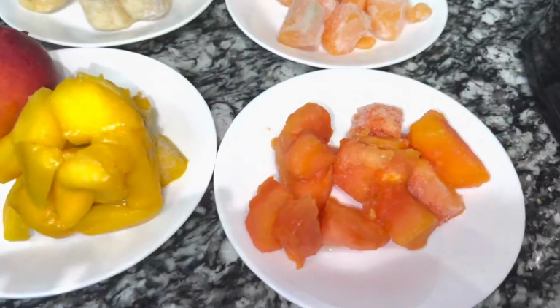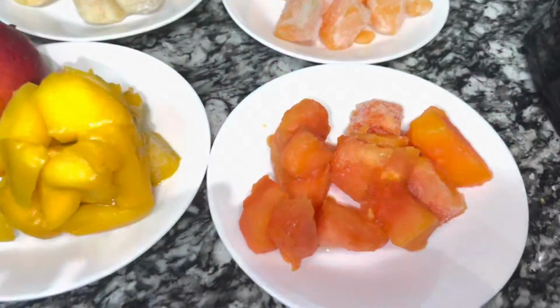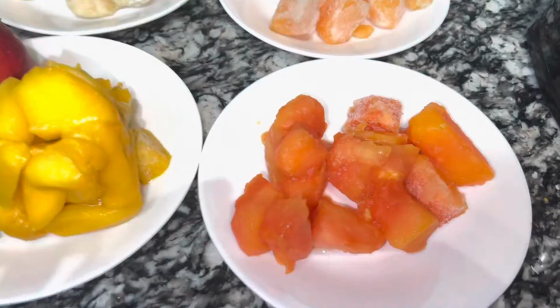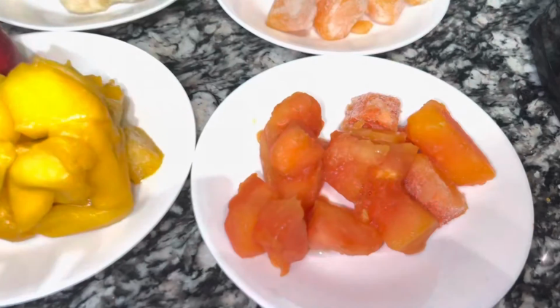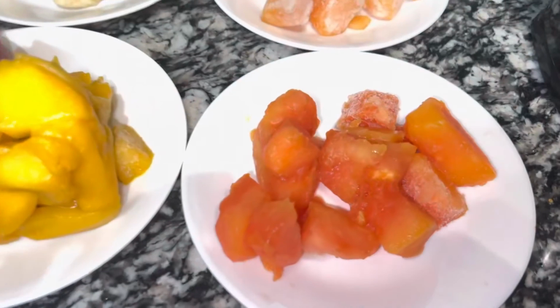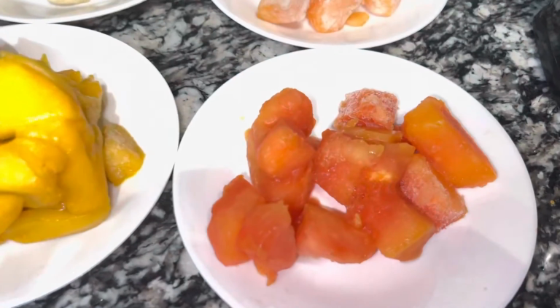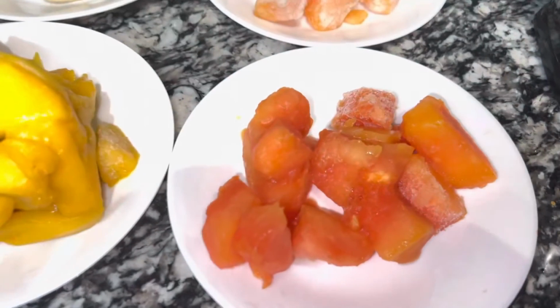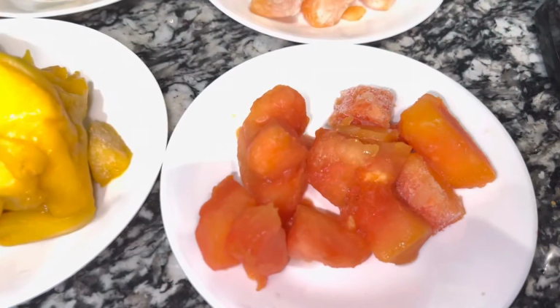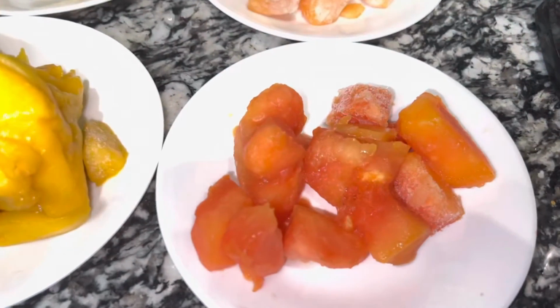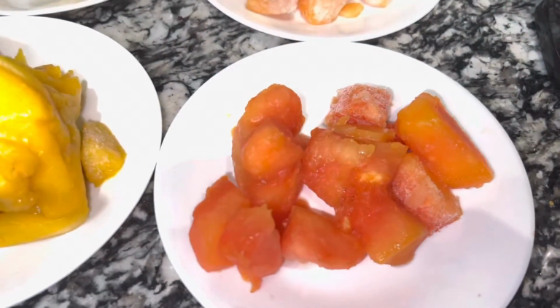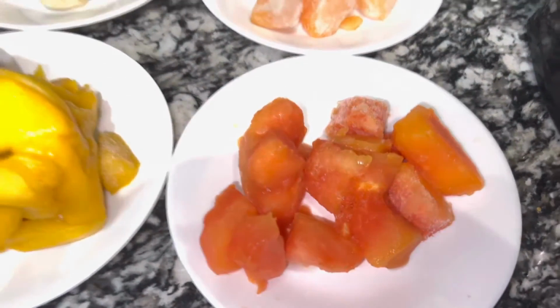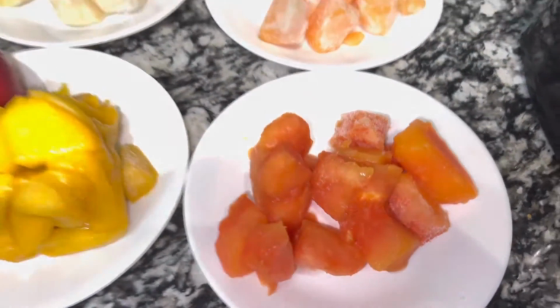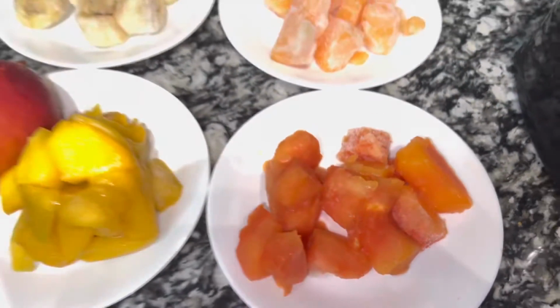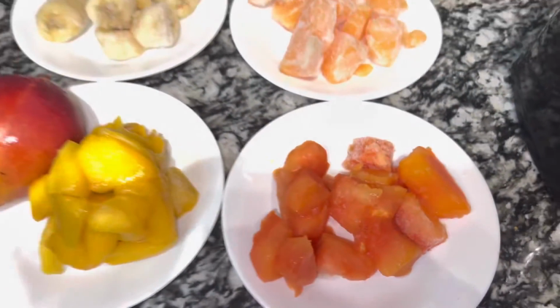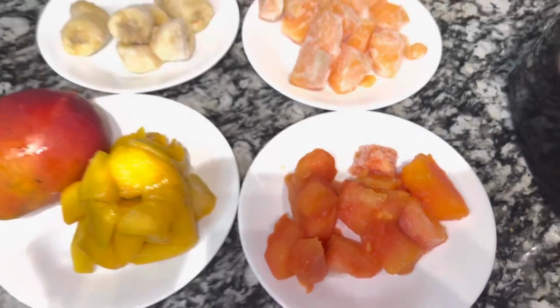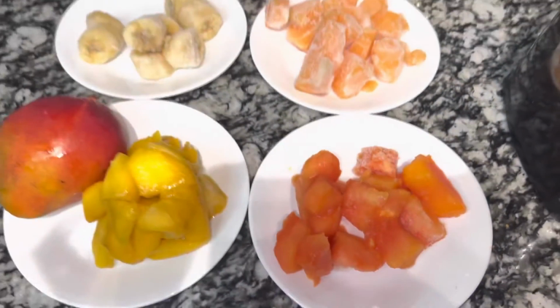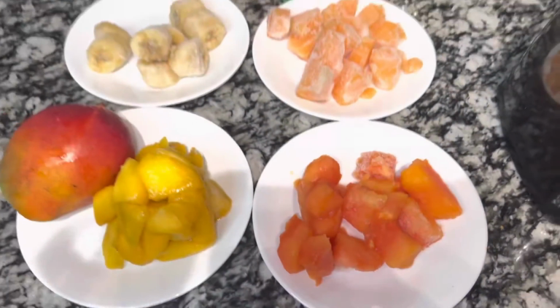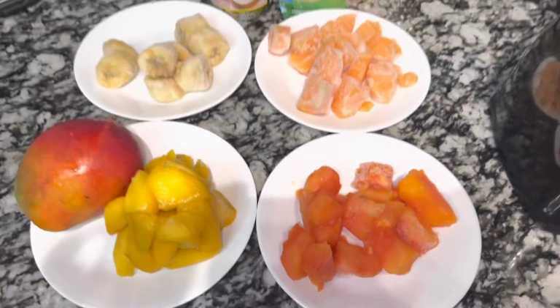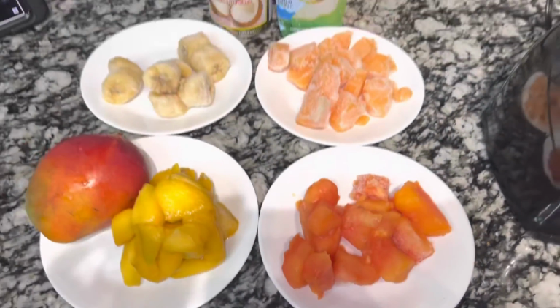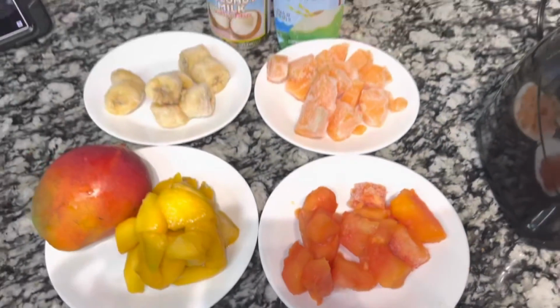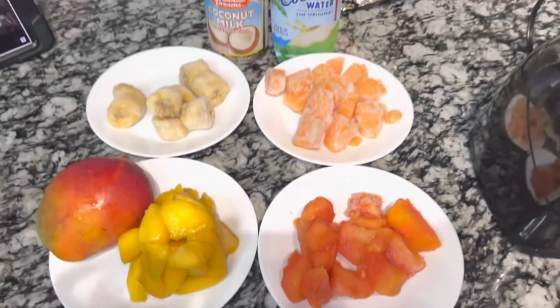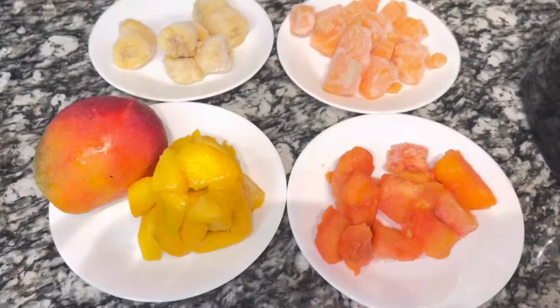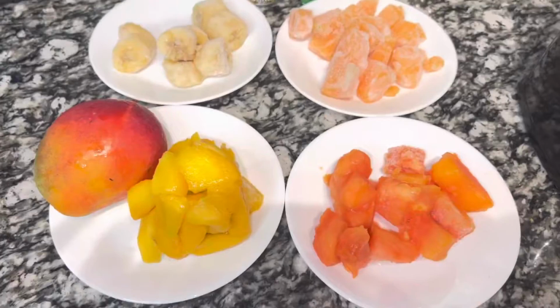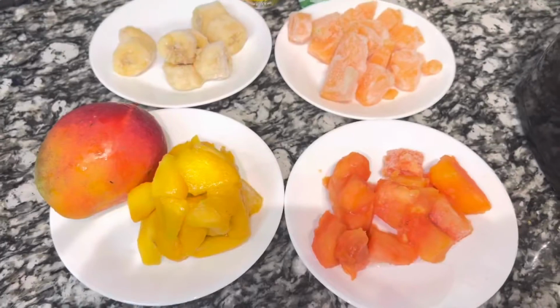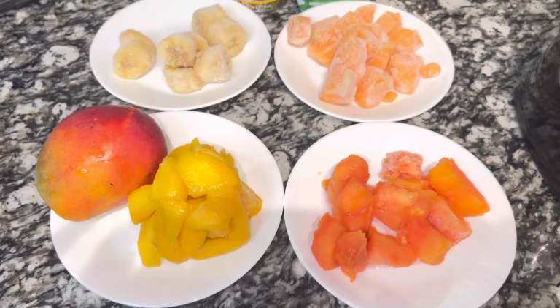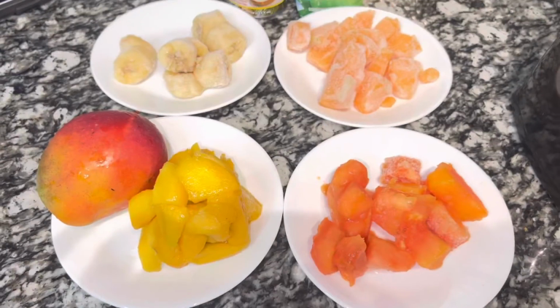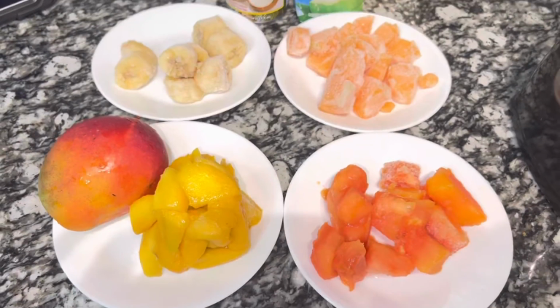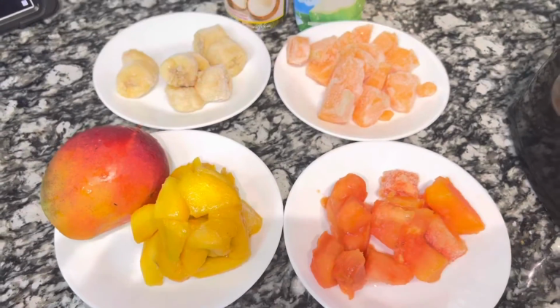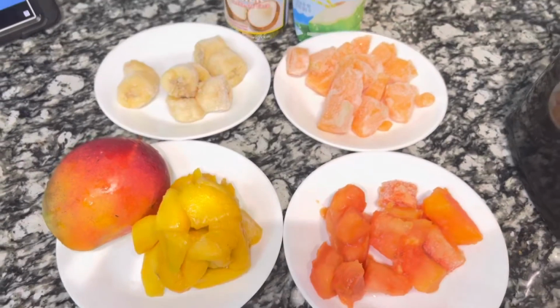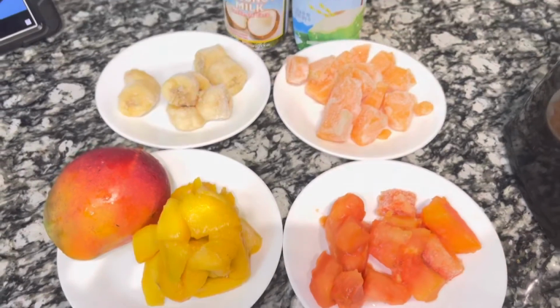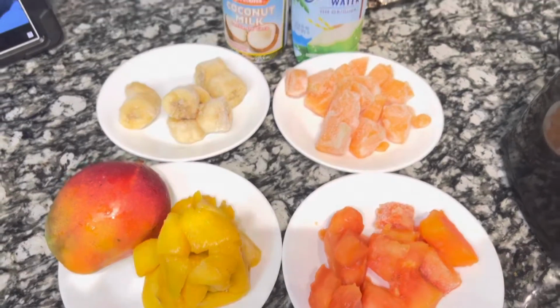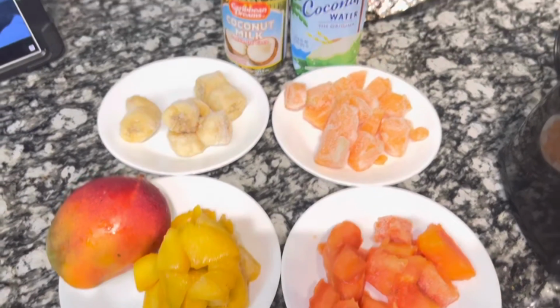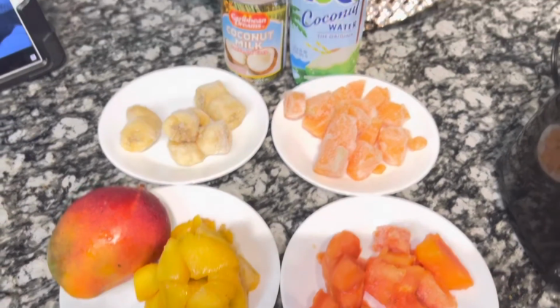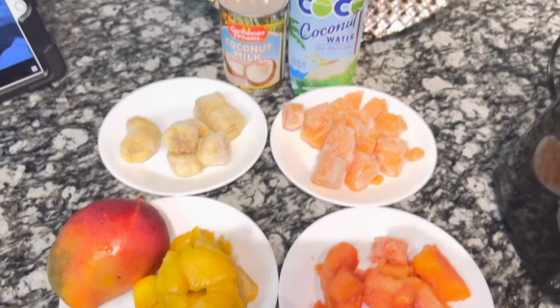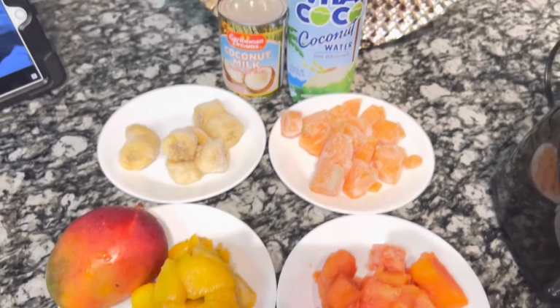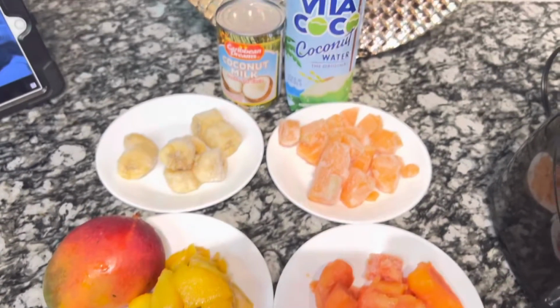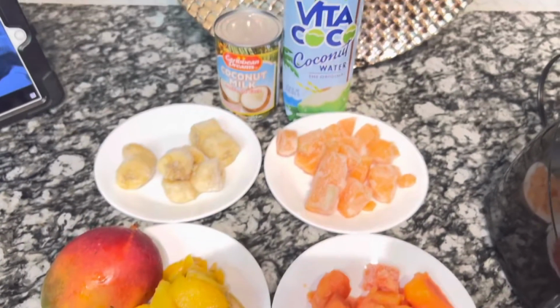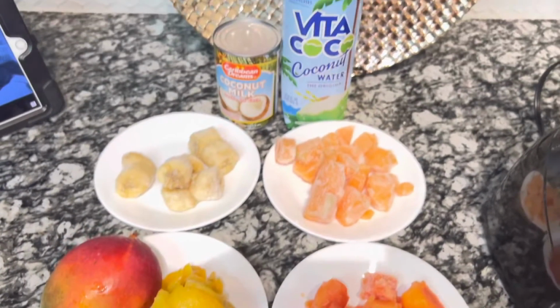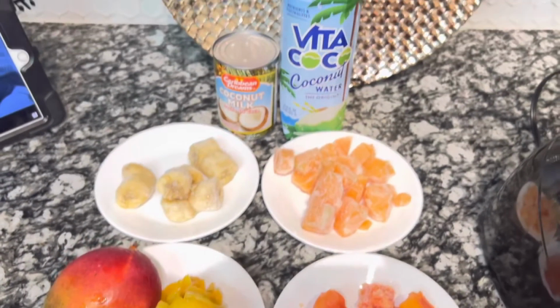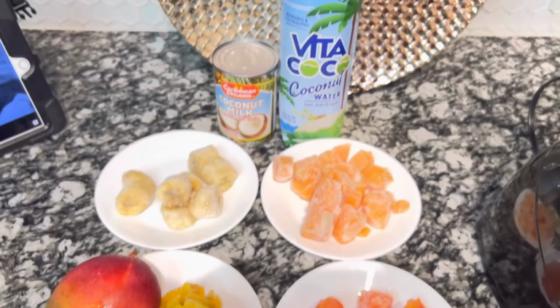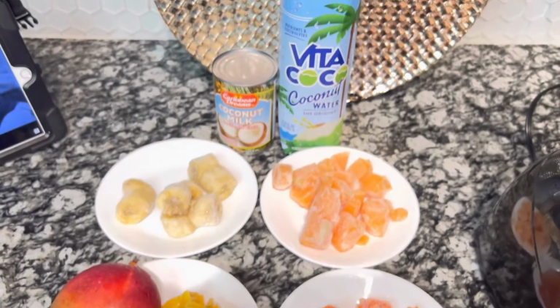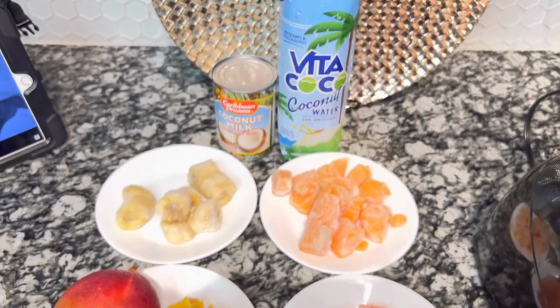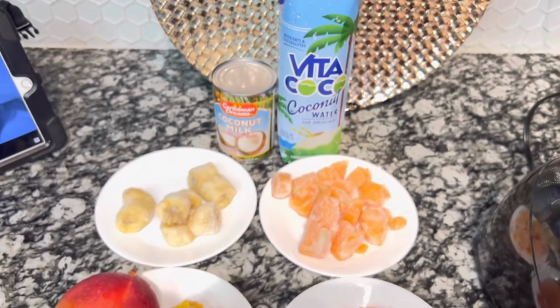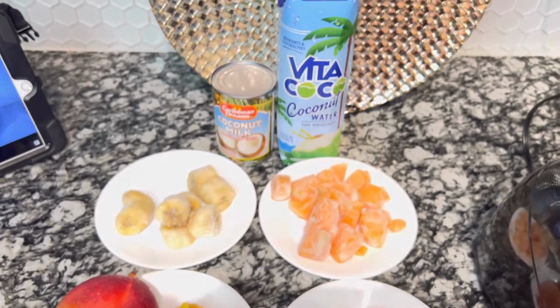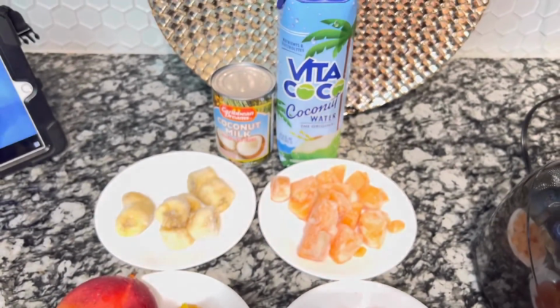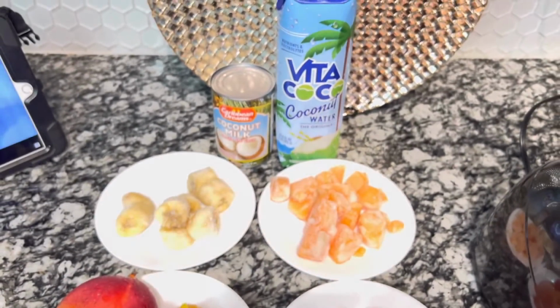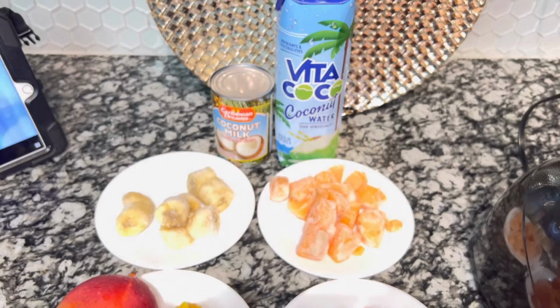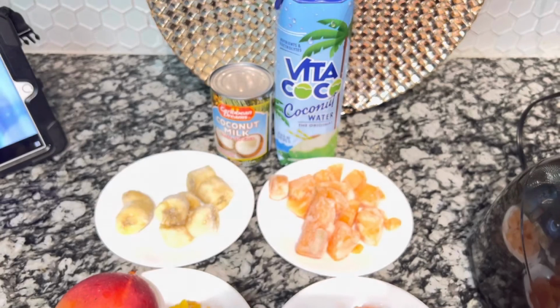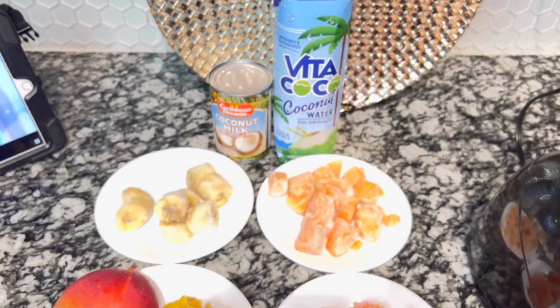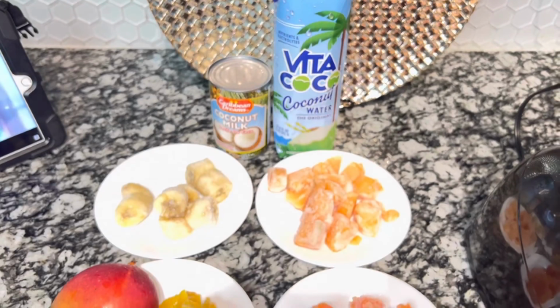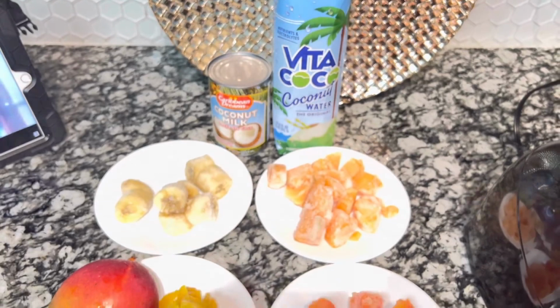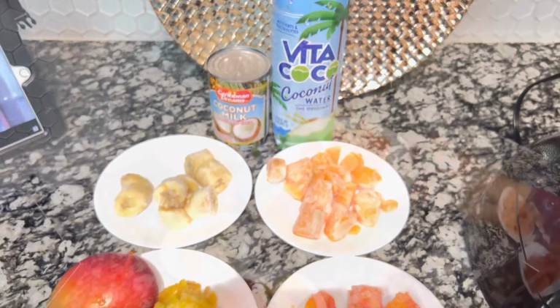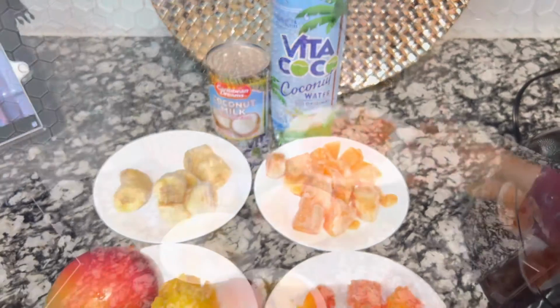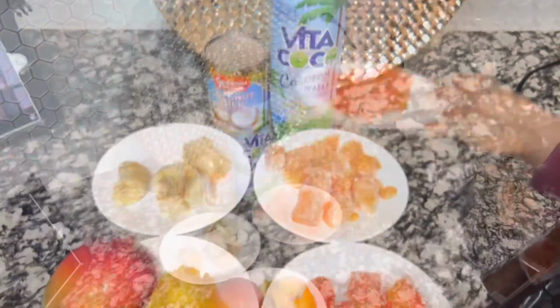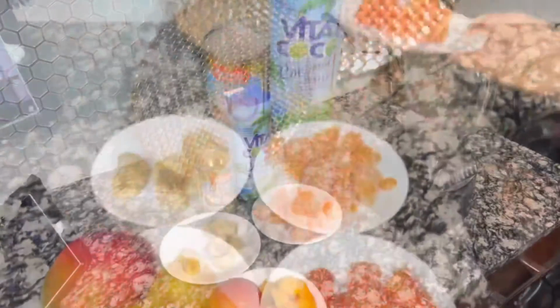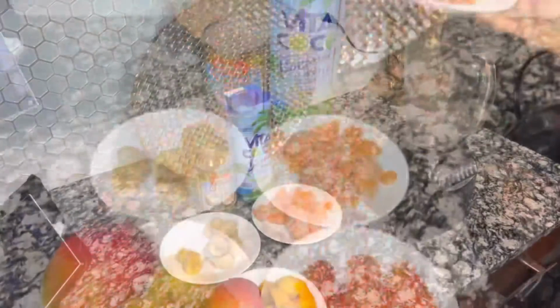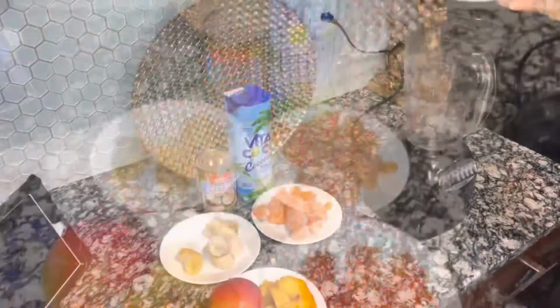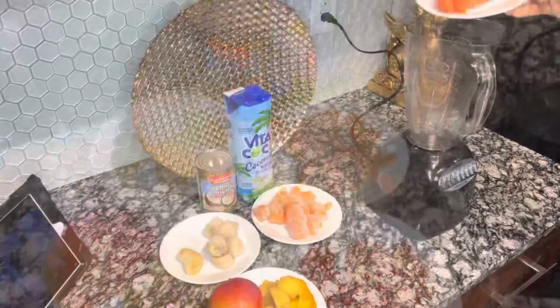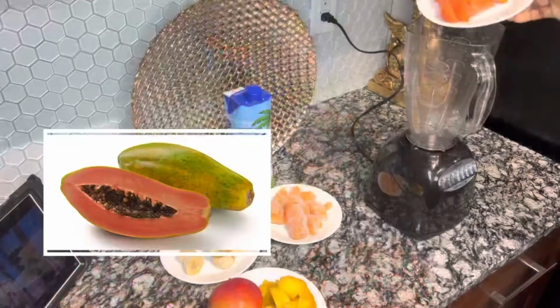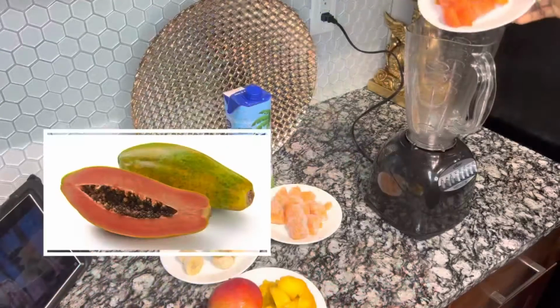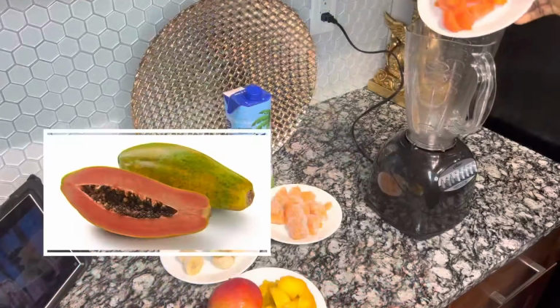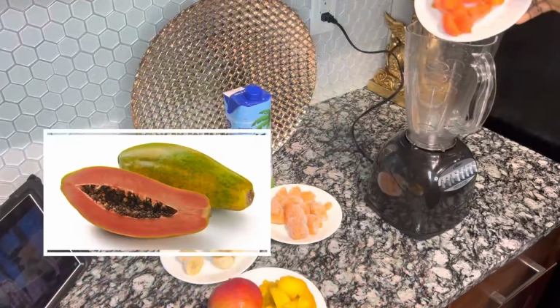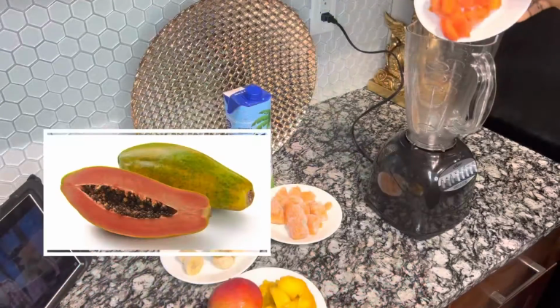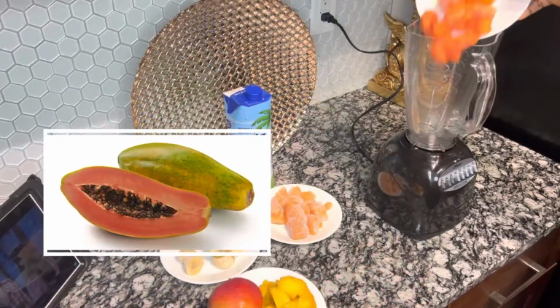Asalaamu Alaikum guys, Bintu Baits is back with a new video. Today I'm going to be making a very nice and refreshing smoothie.